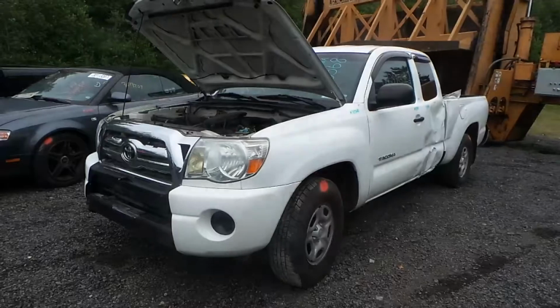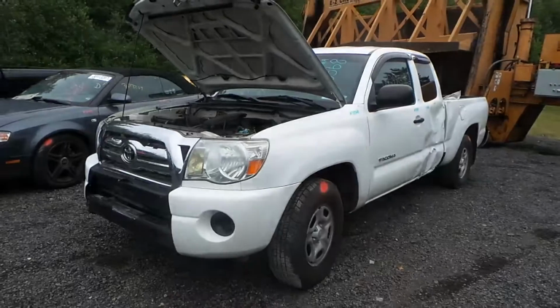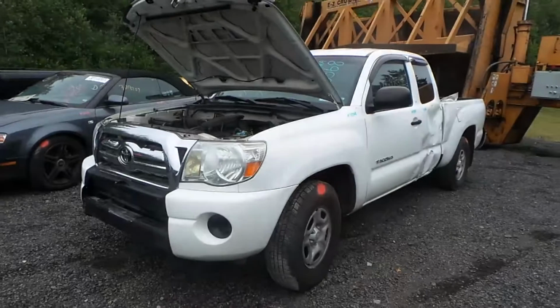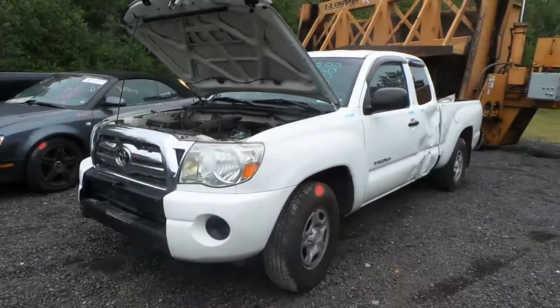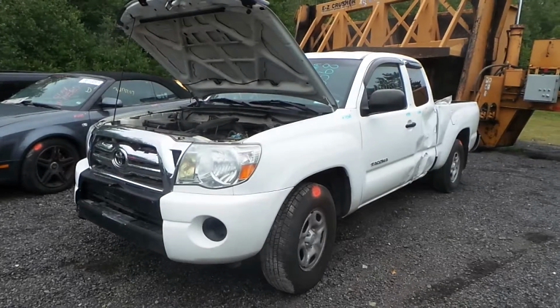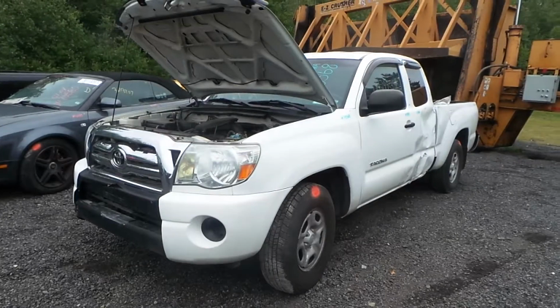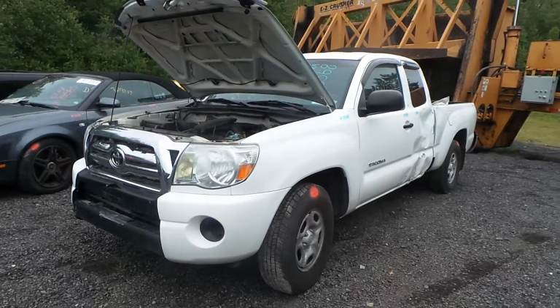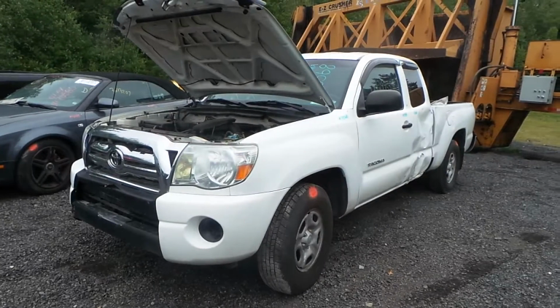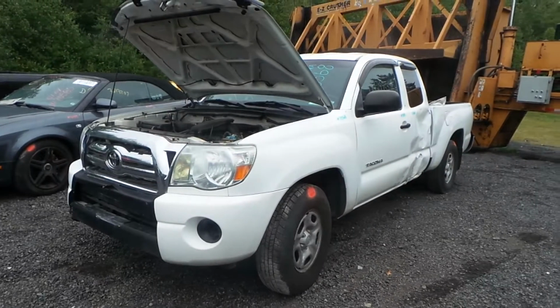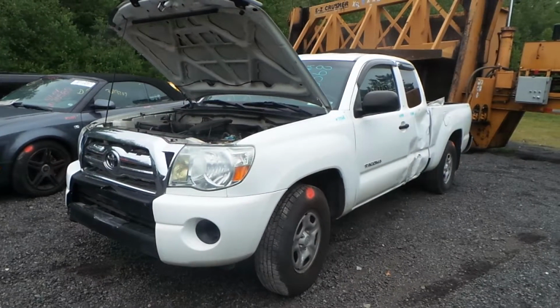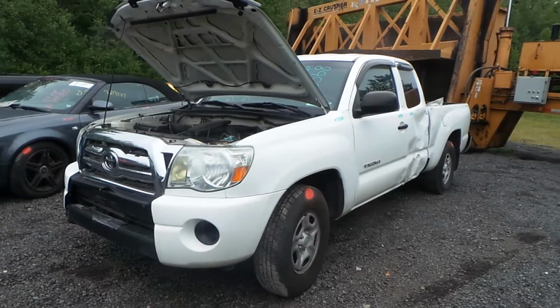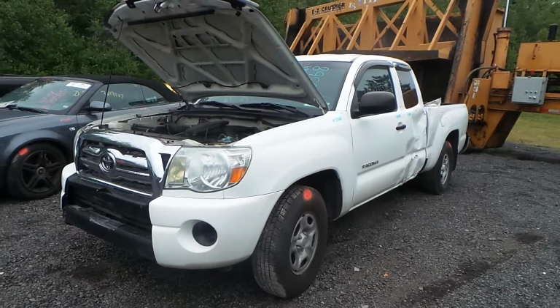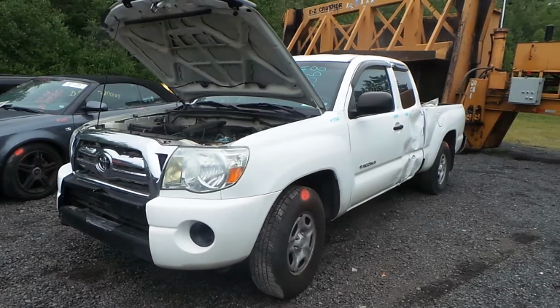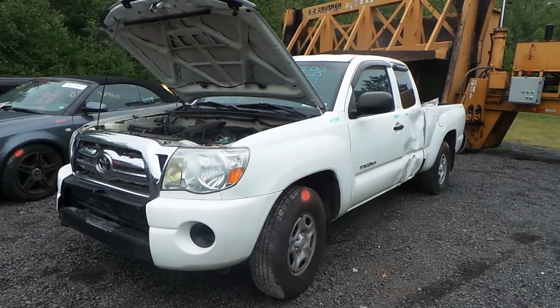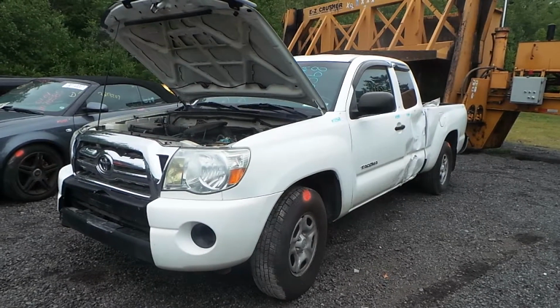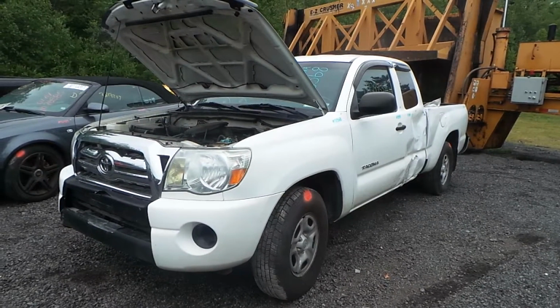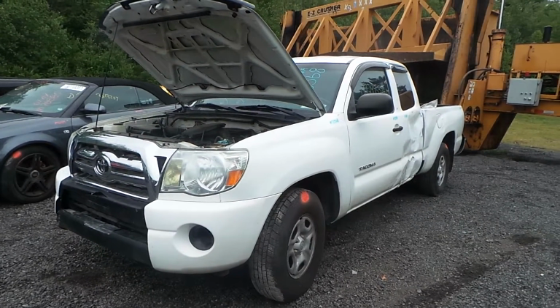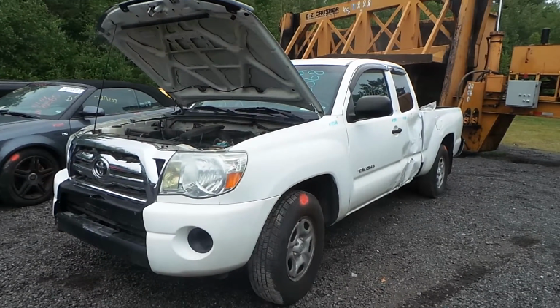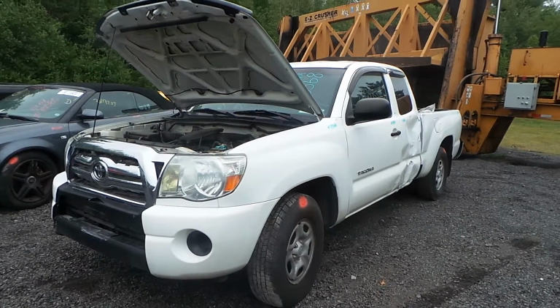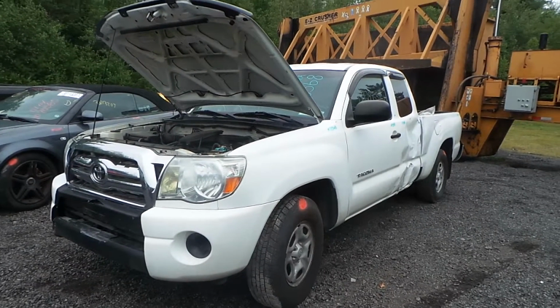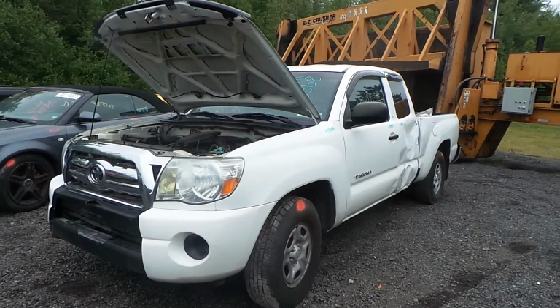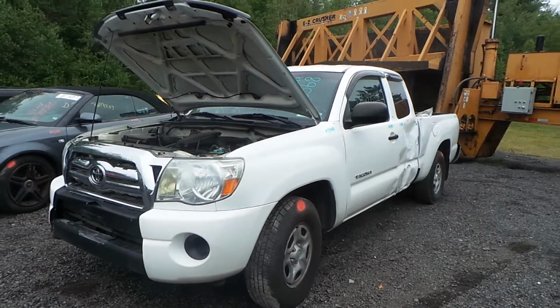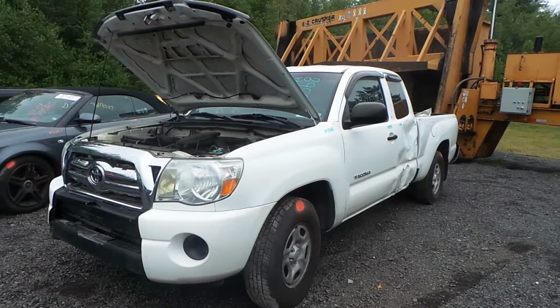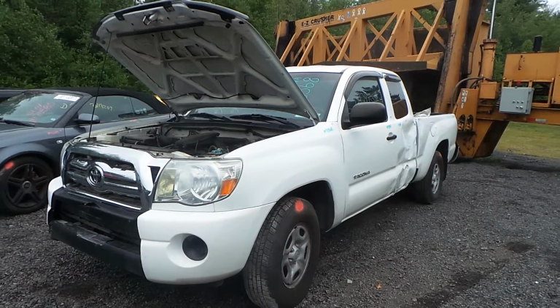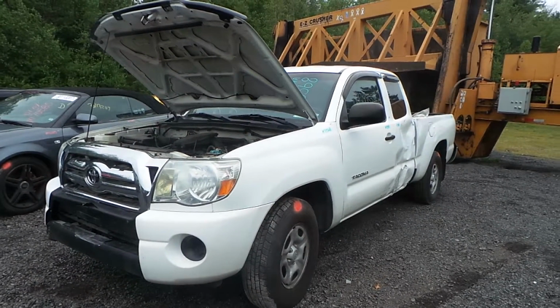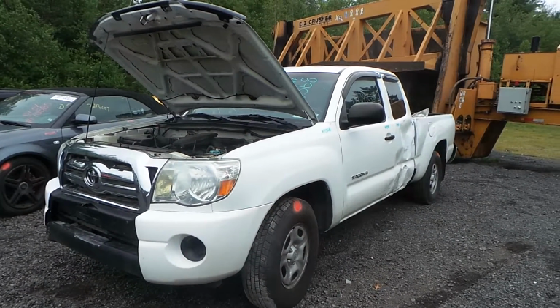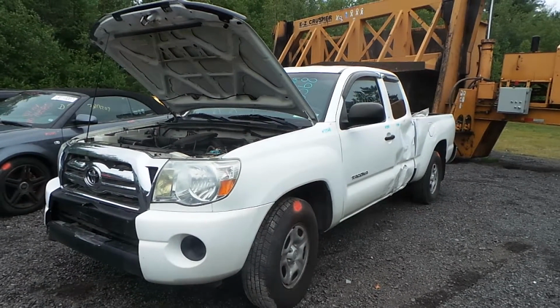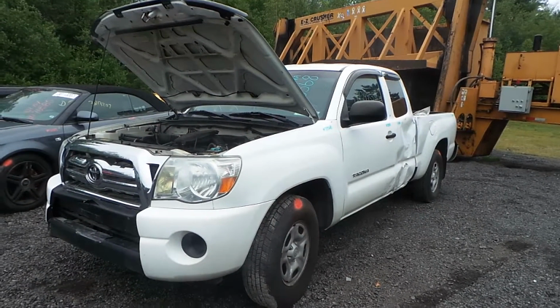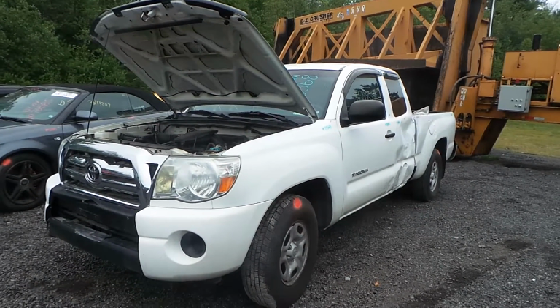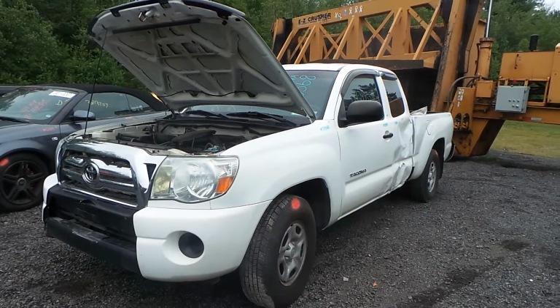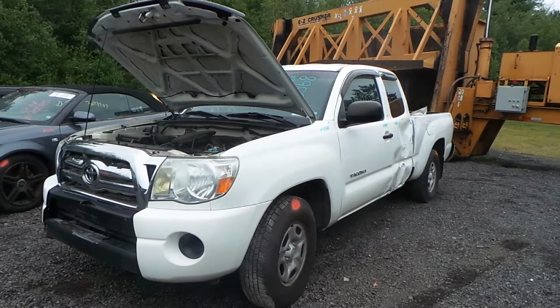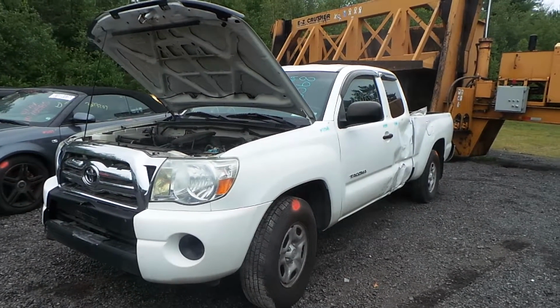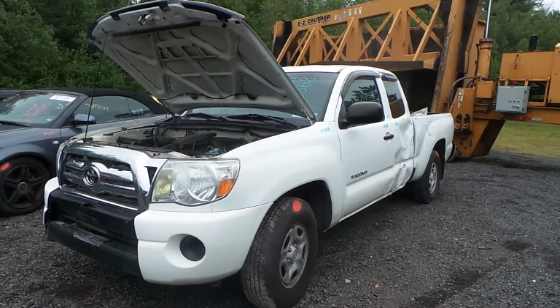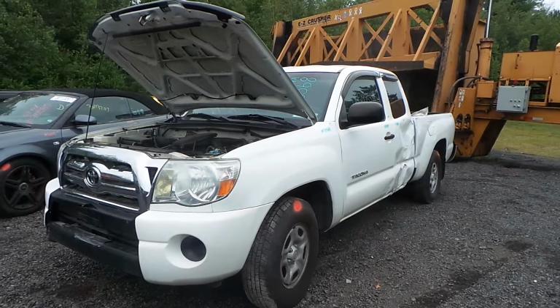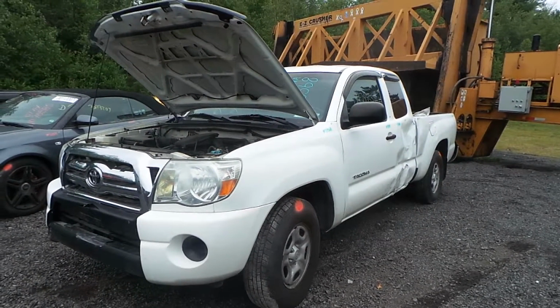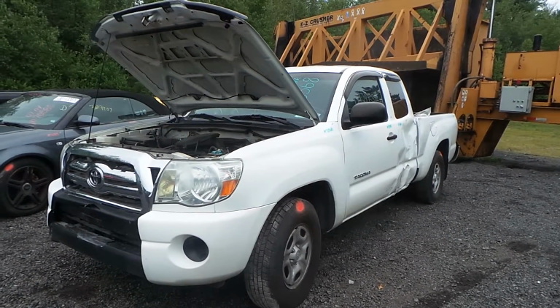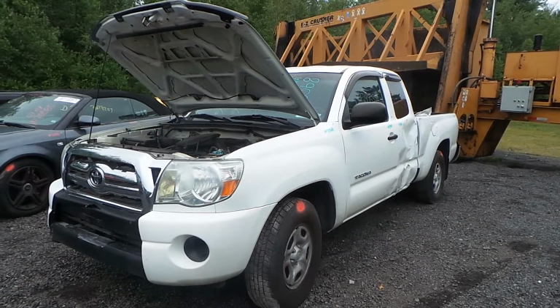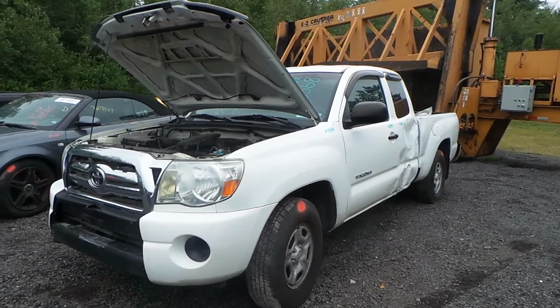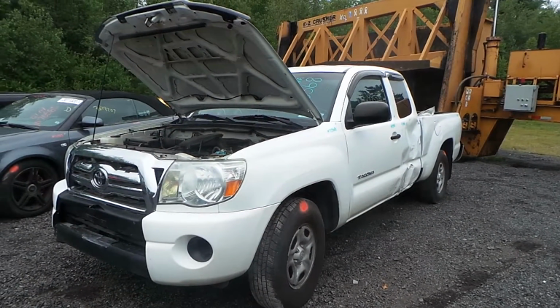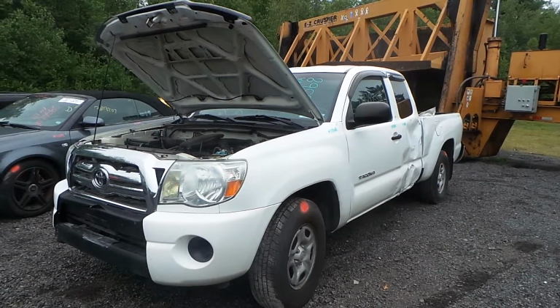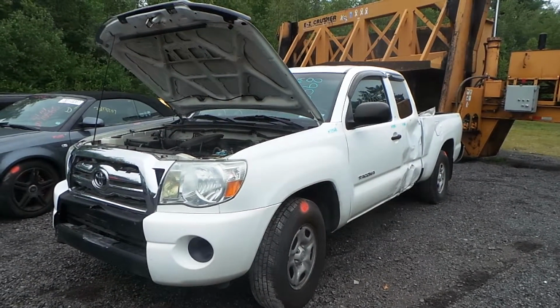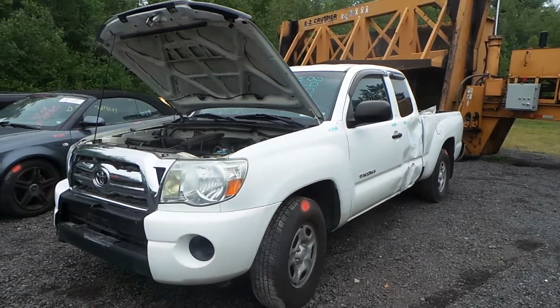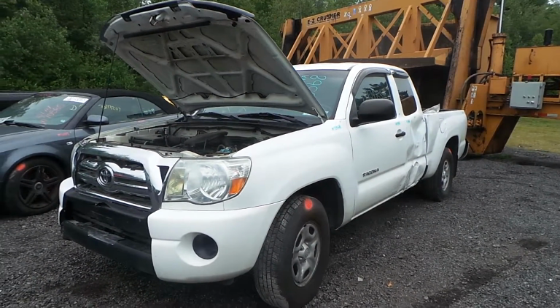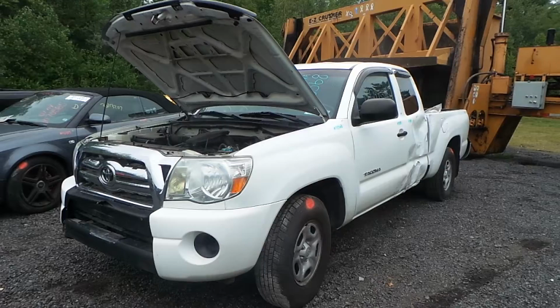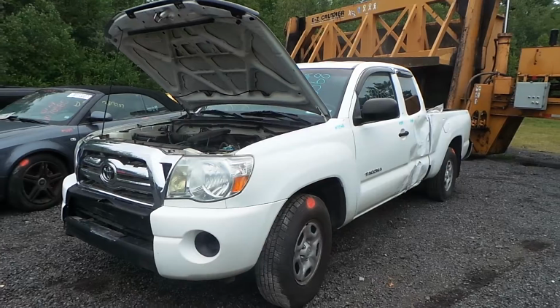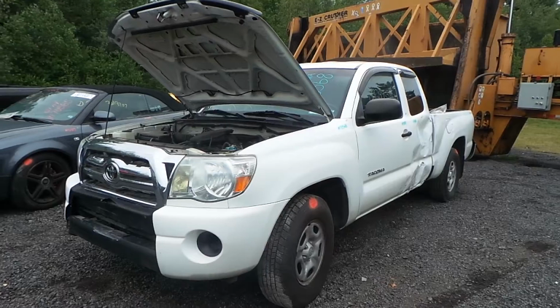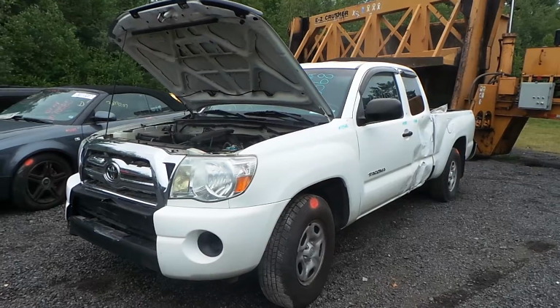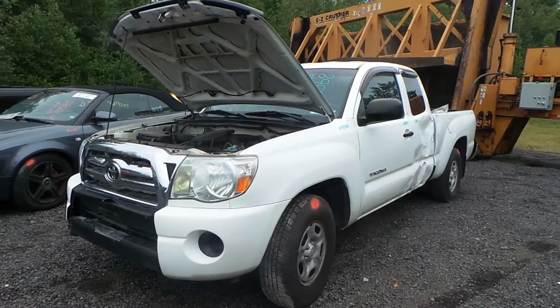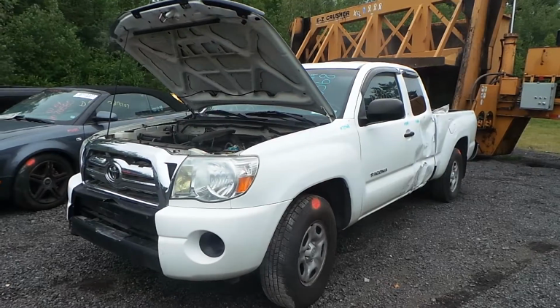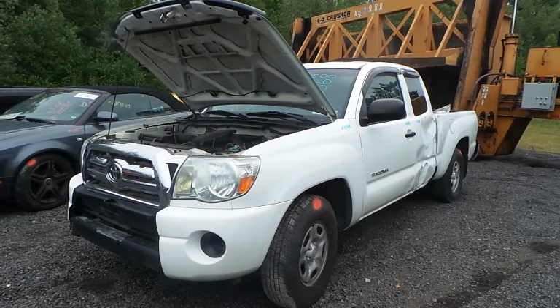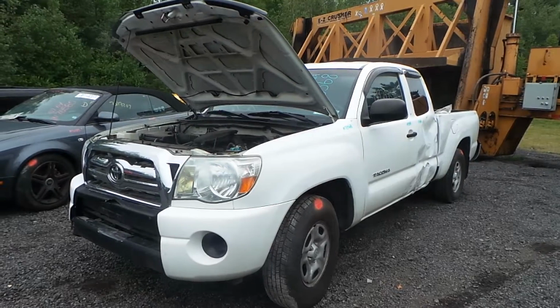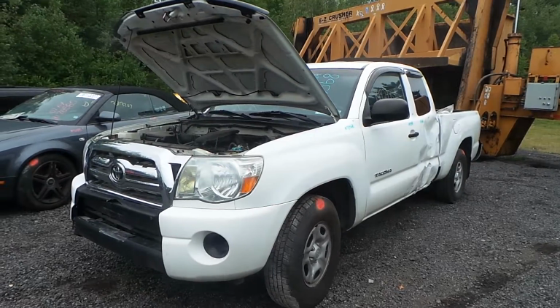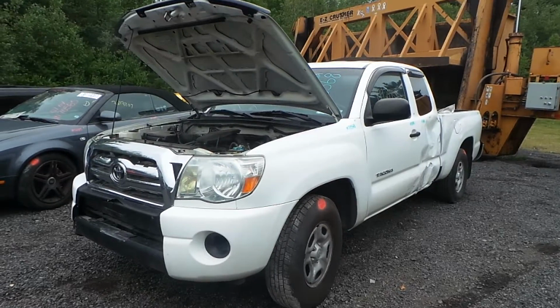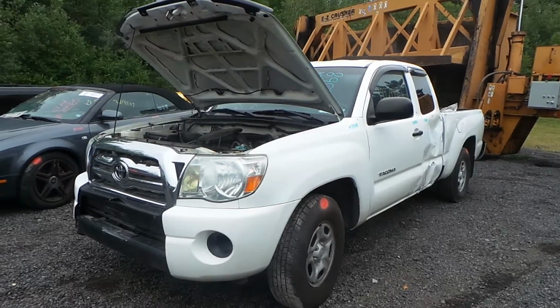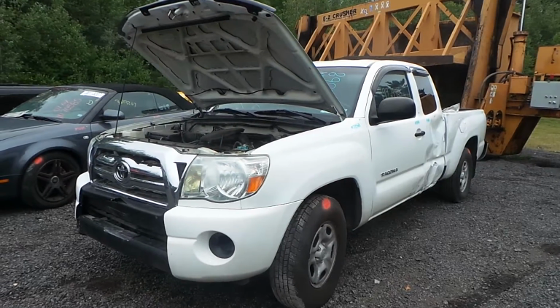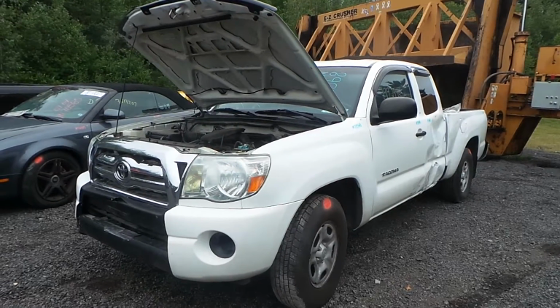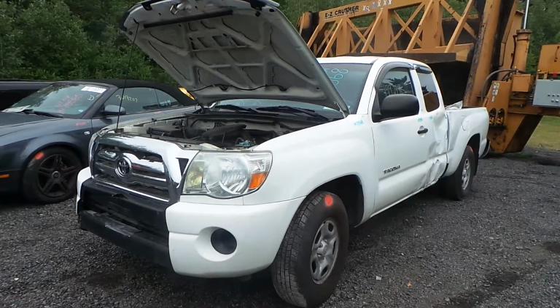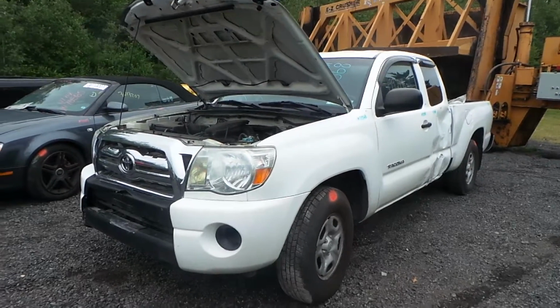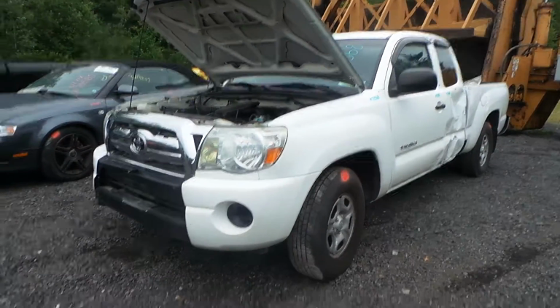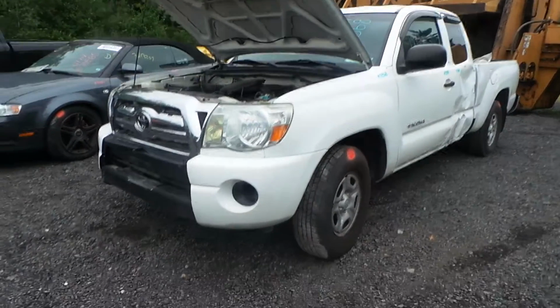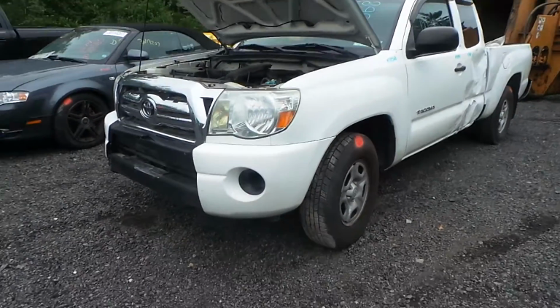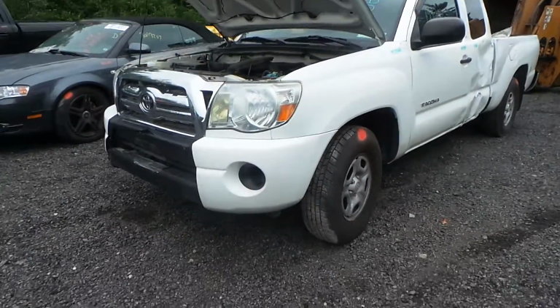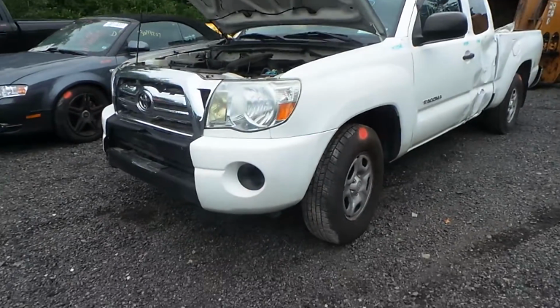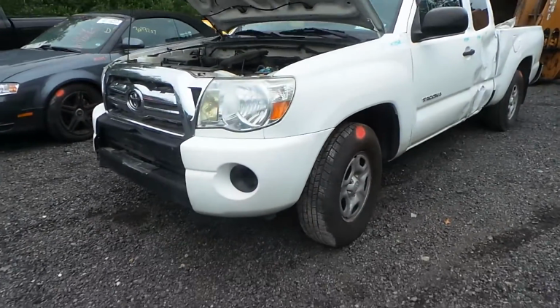Hi, this is Alex with New England Auto and Truck Recyclers, and today we are parting out a 2010 Toyota Tacoma, stock number M70568.